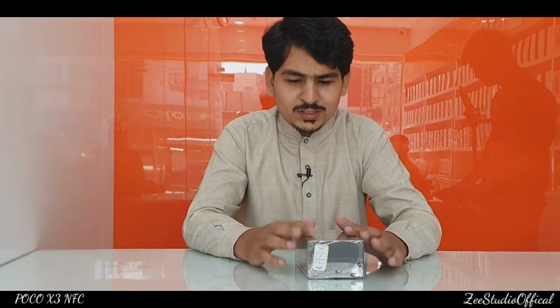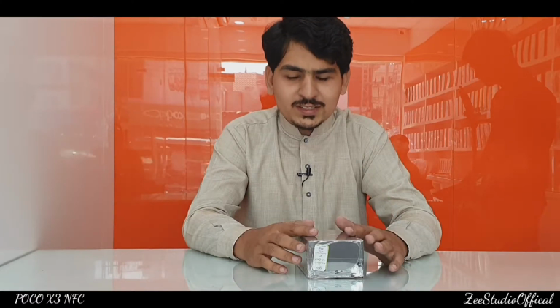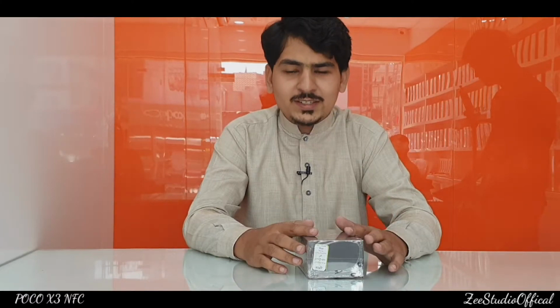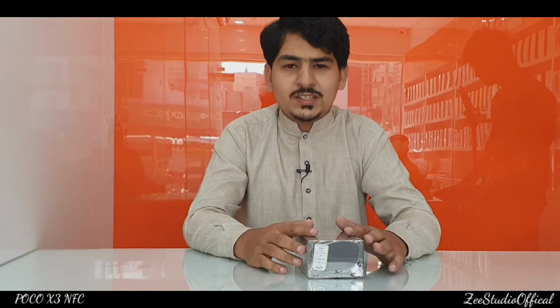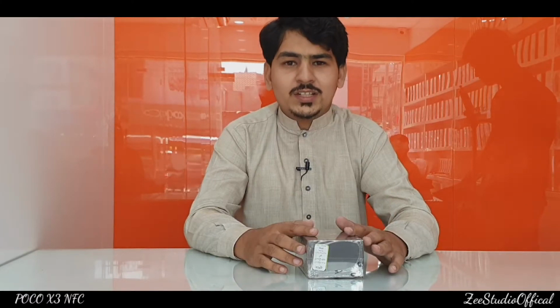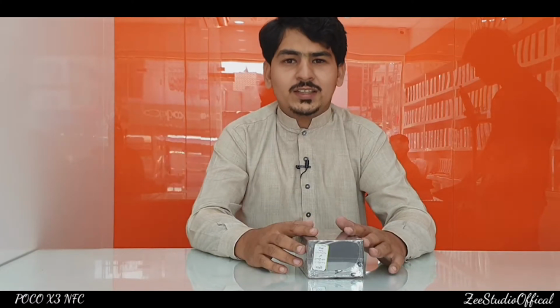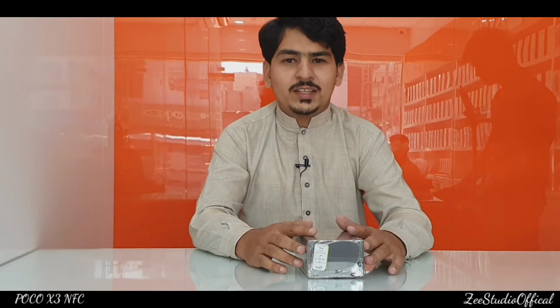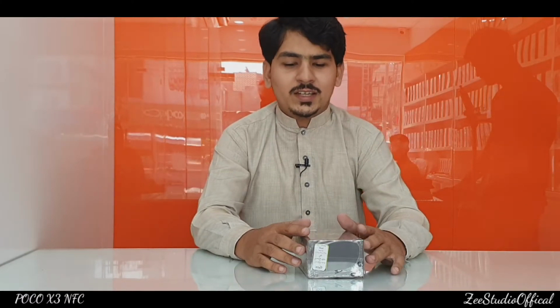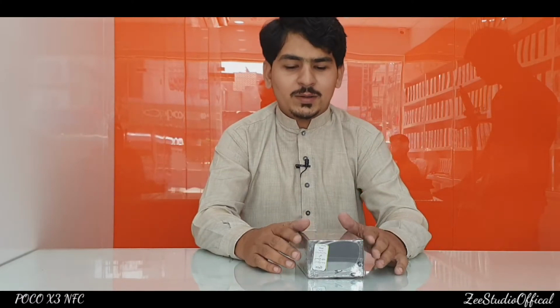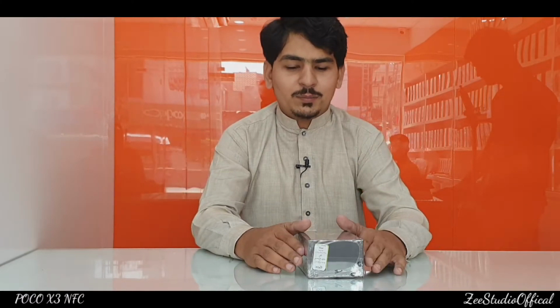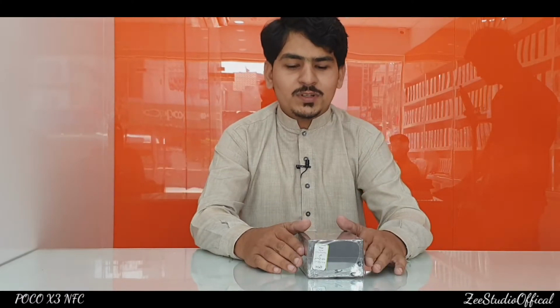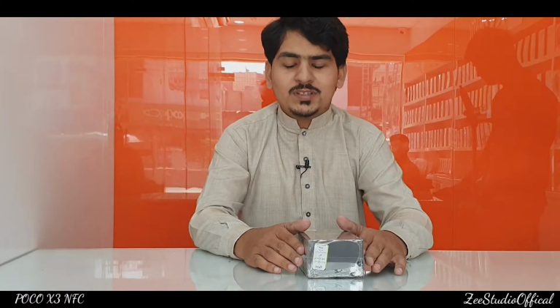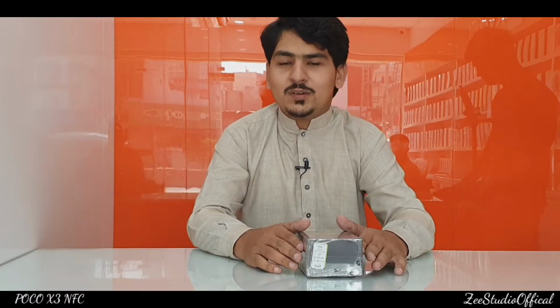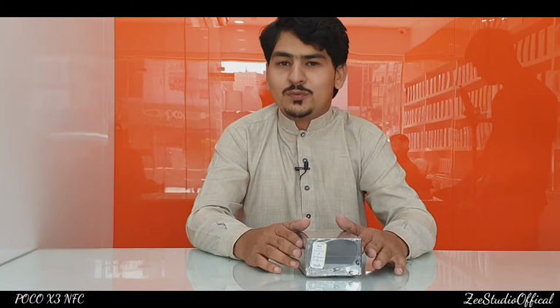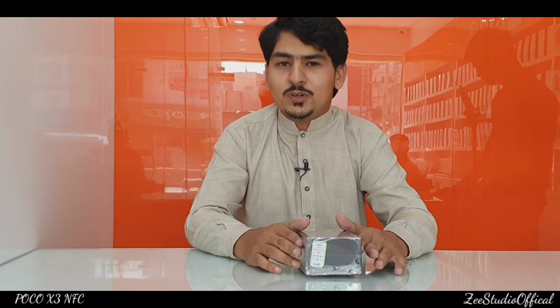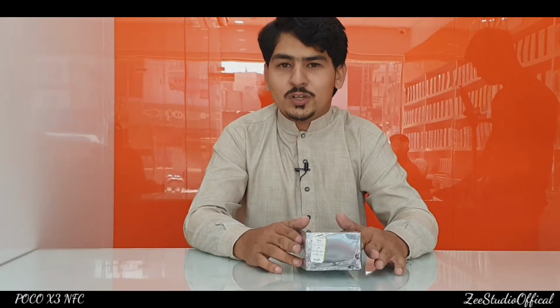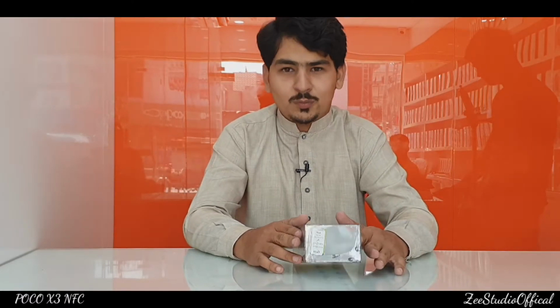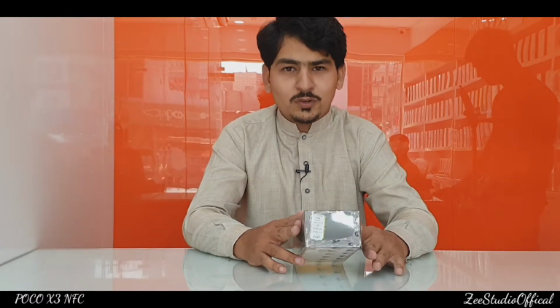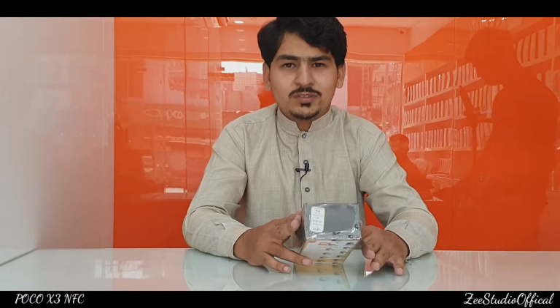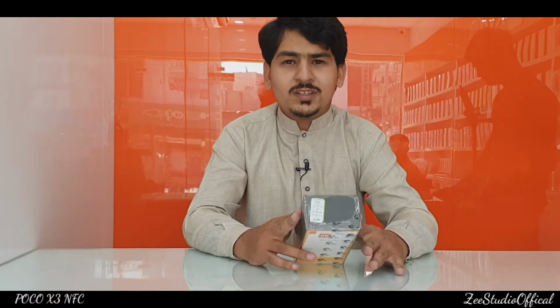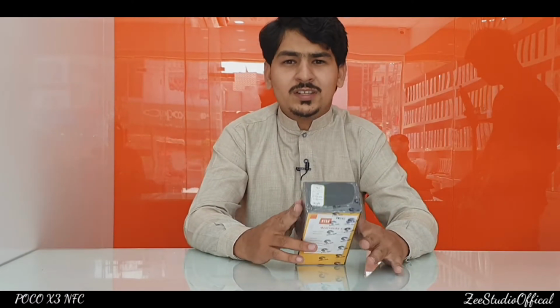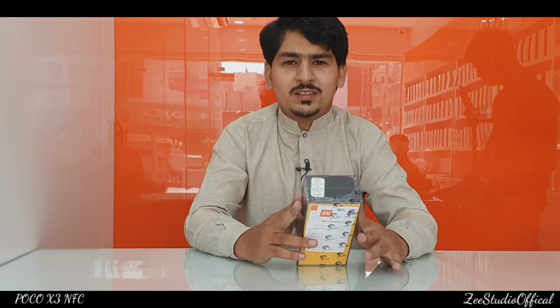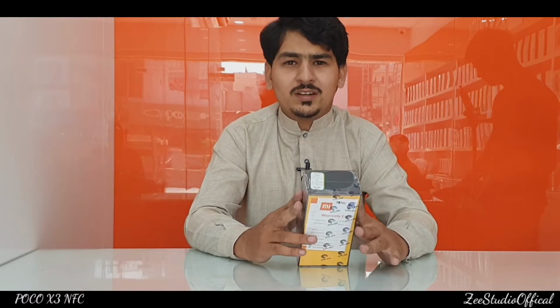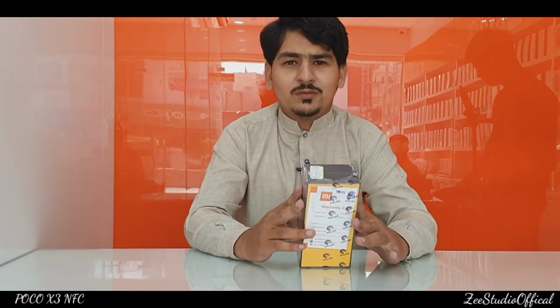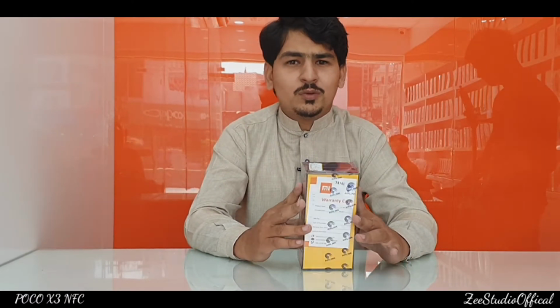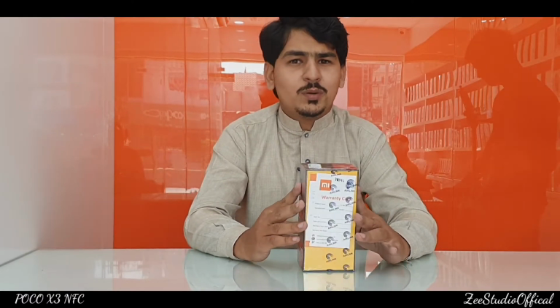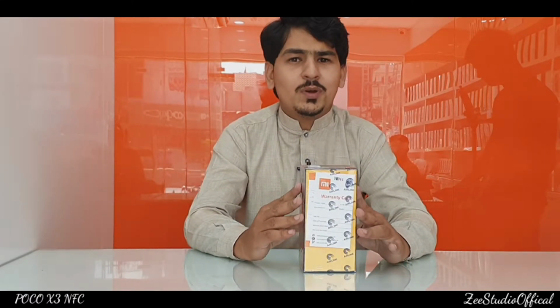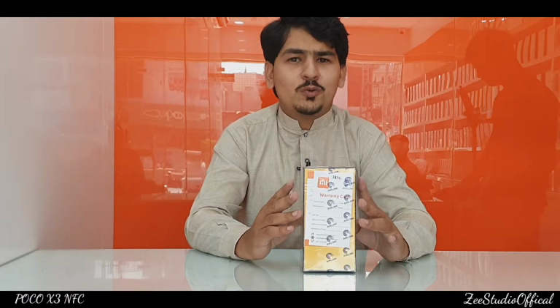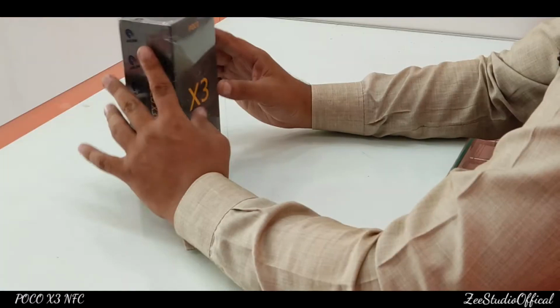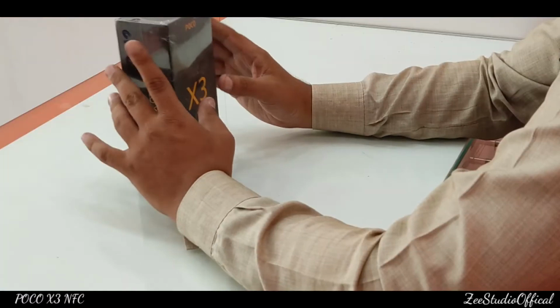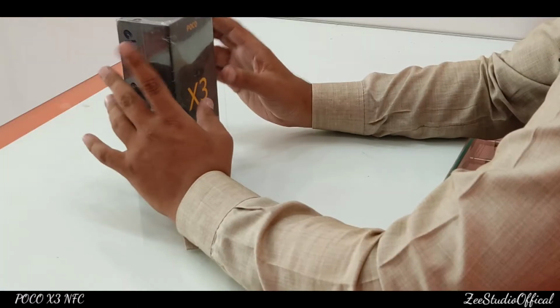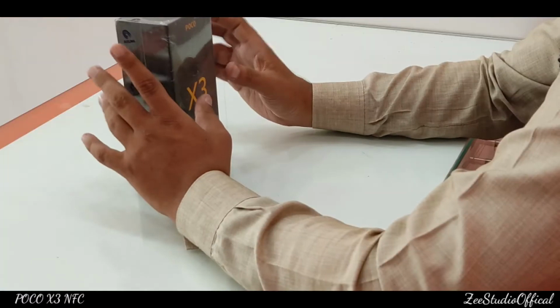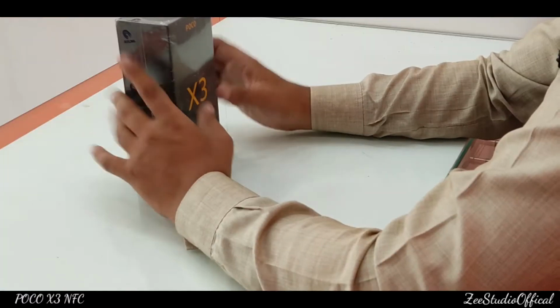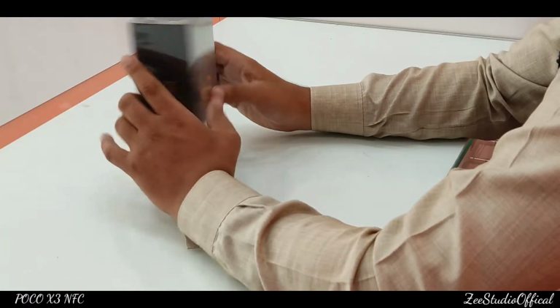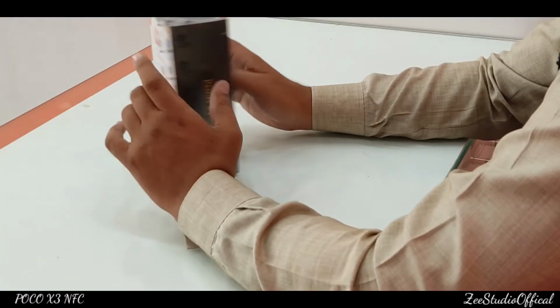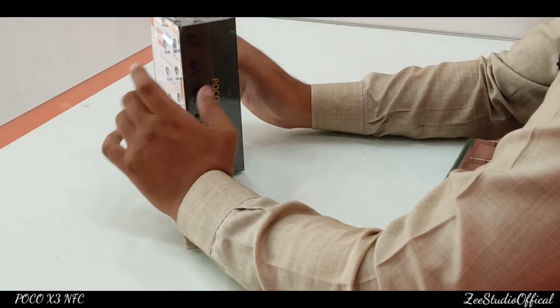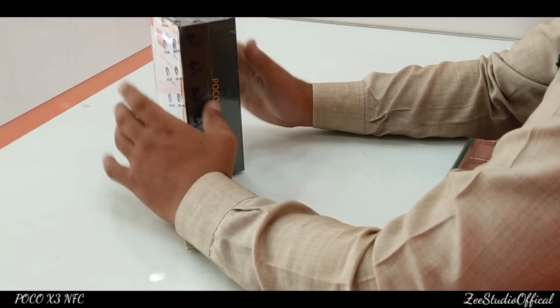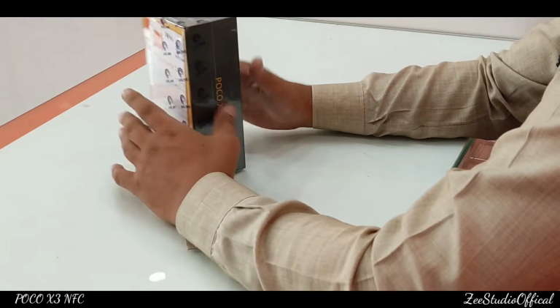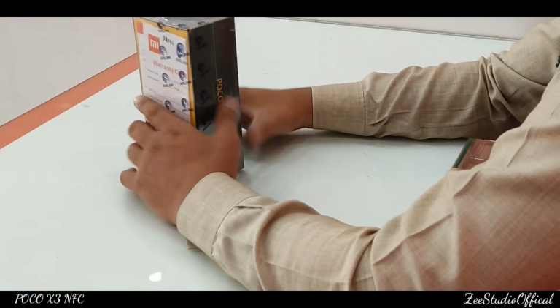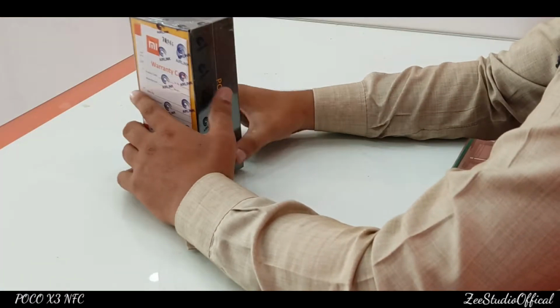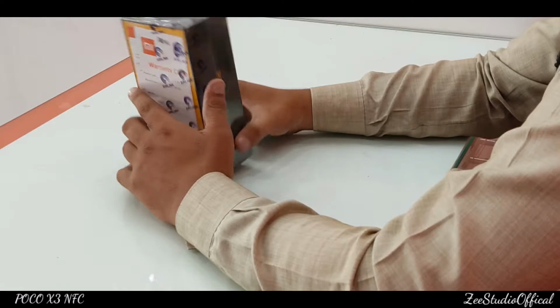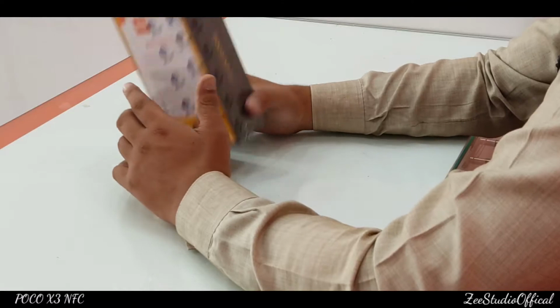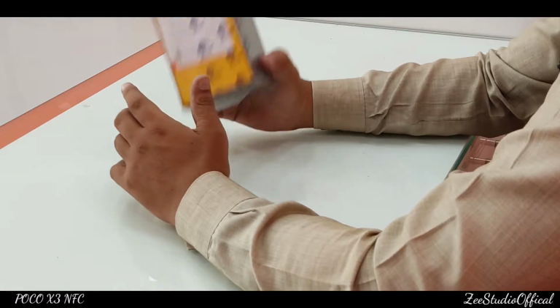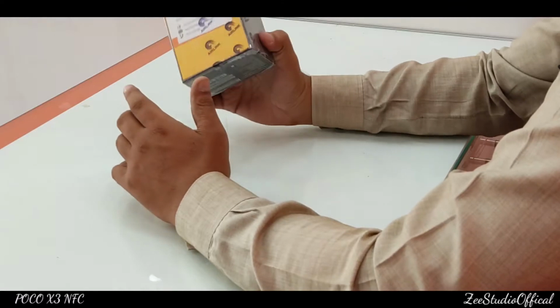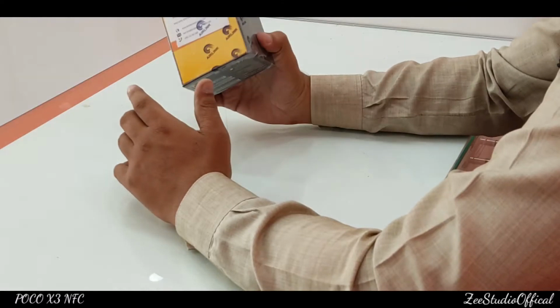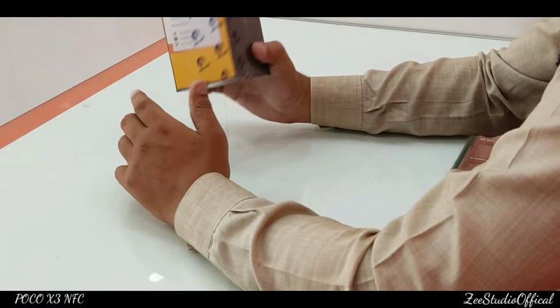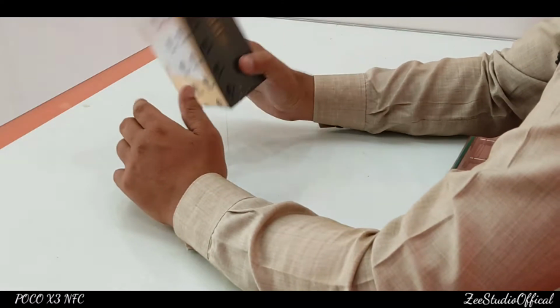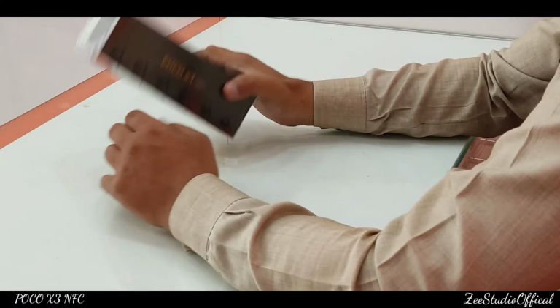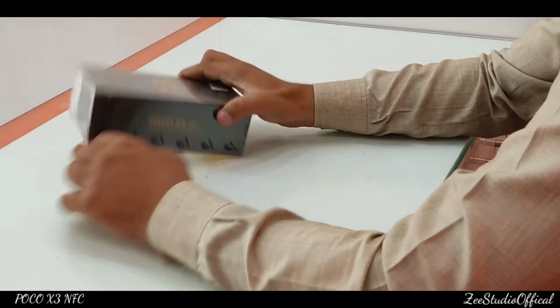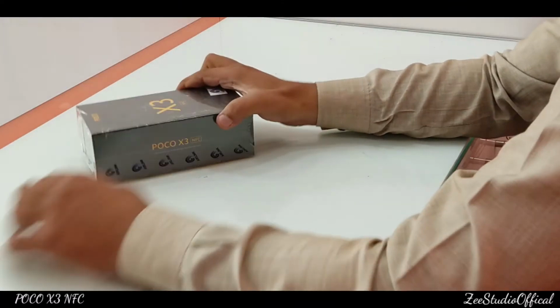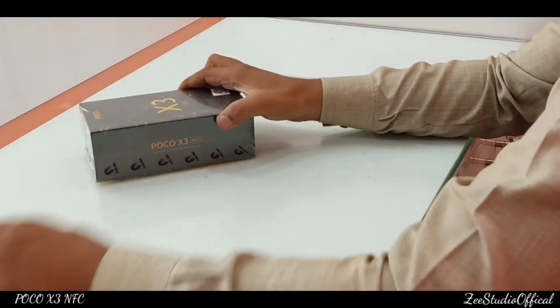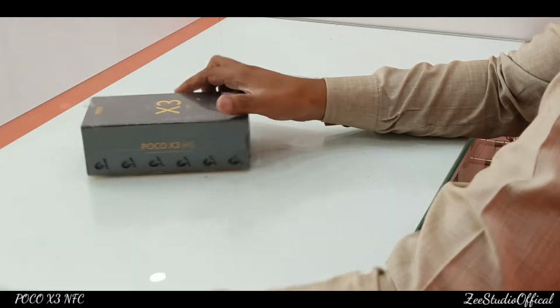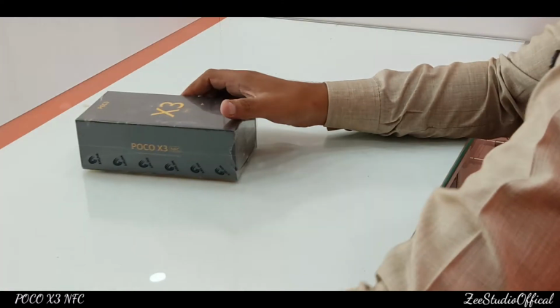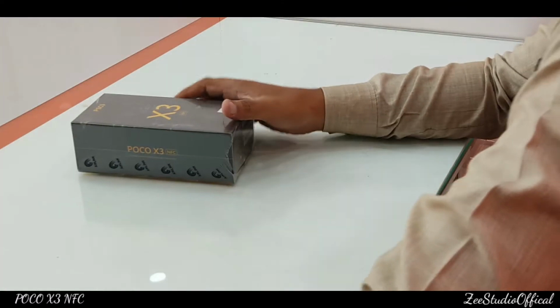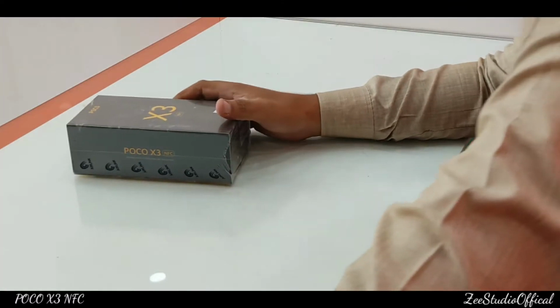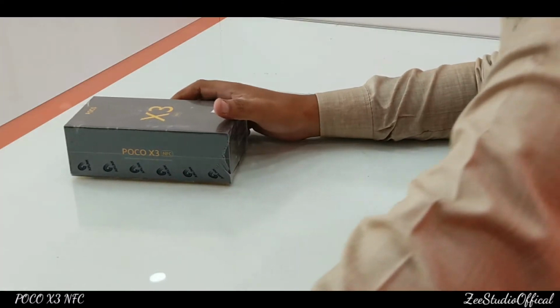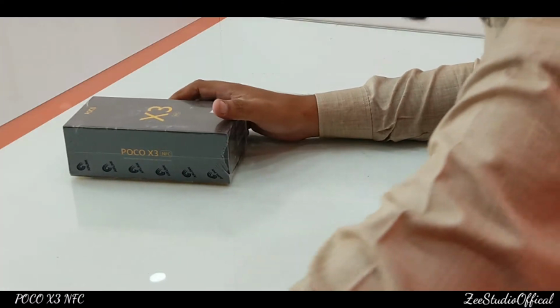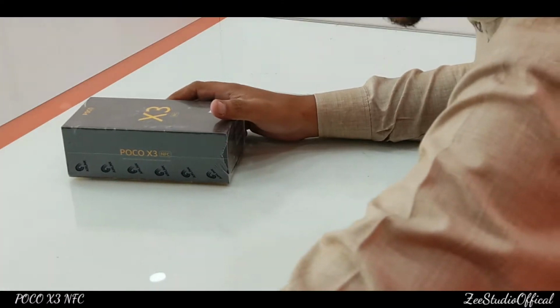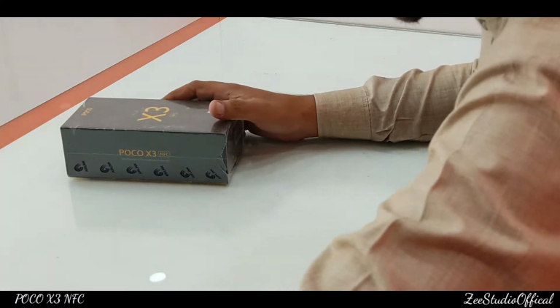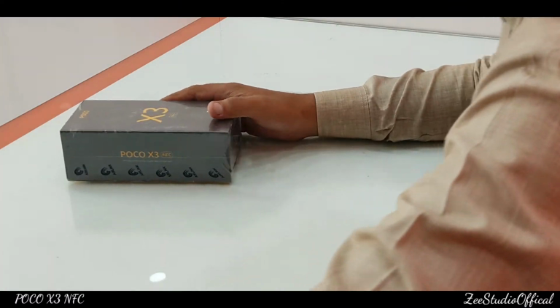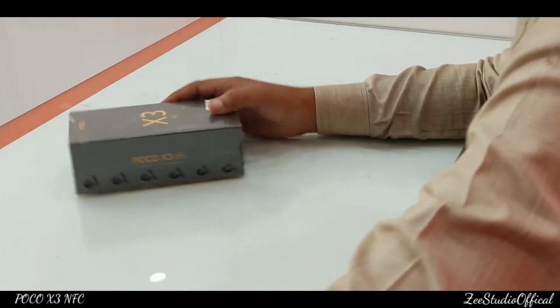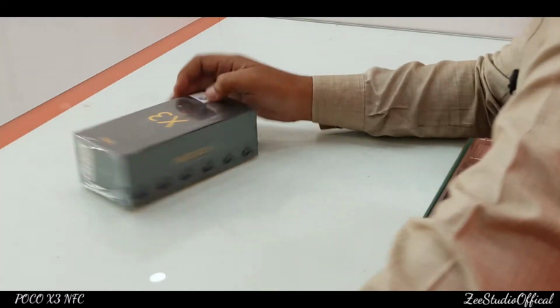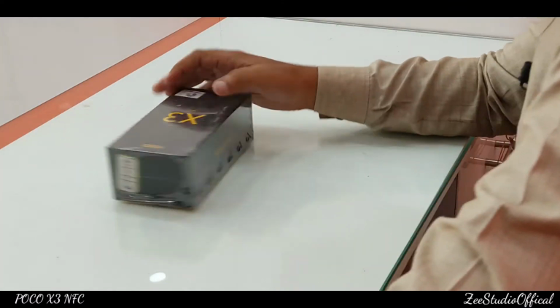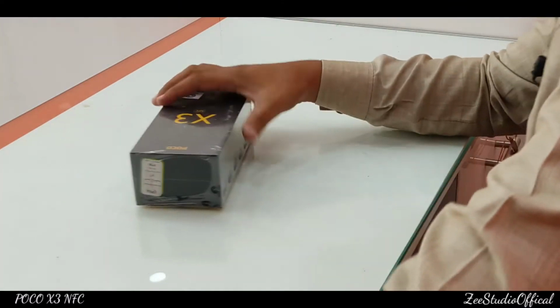So let's go ahead with the unboxing of the cell phone. I am very excited to get the hands-on feel.